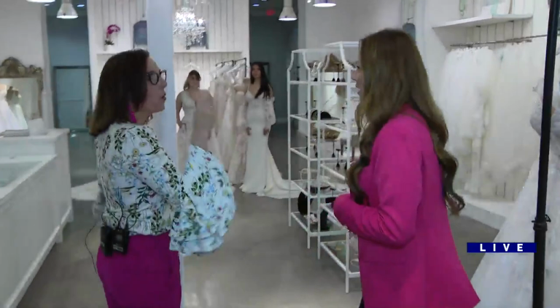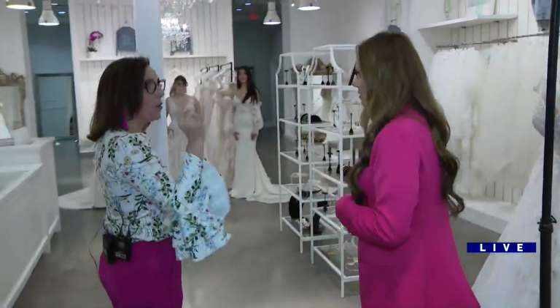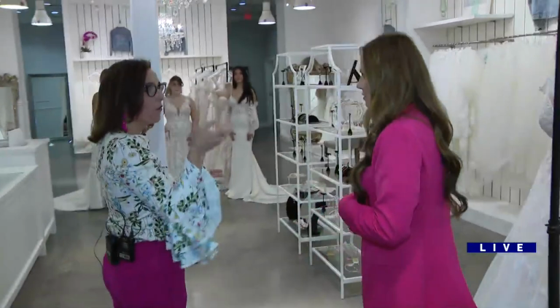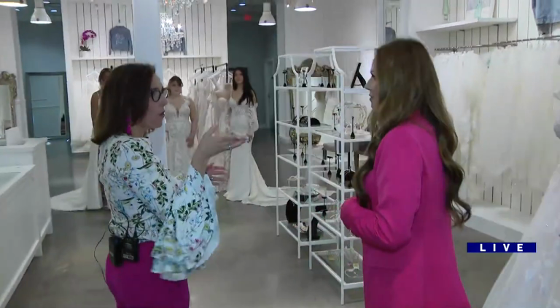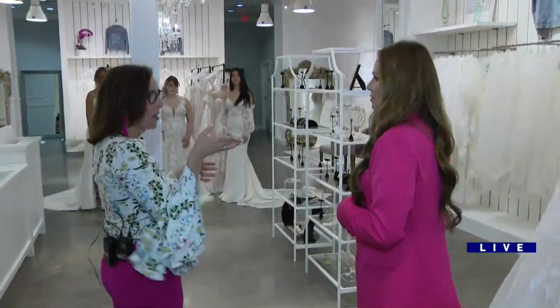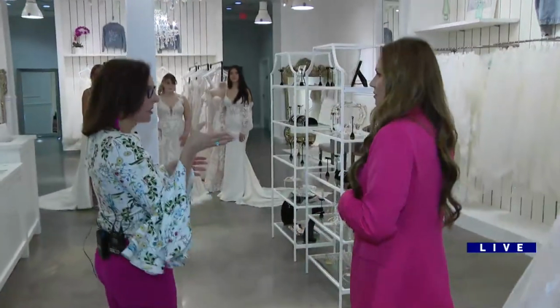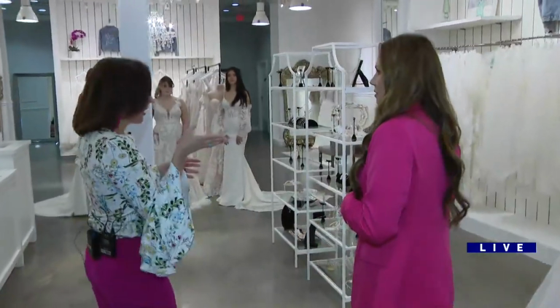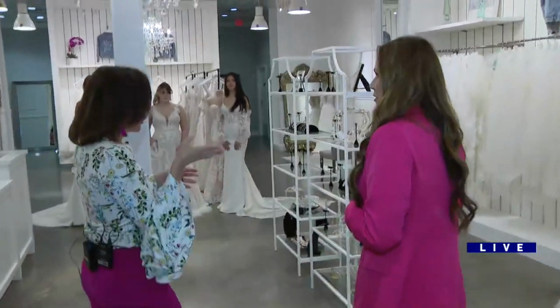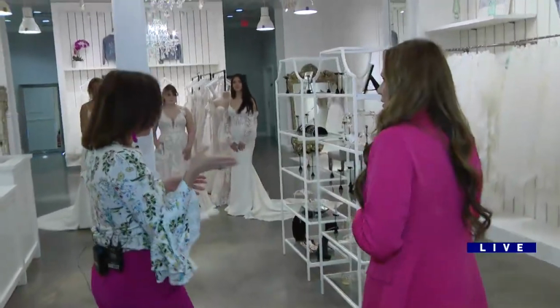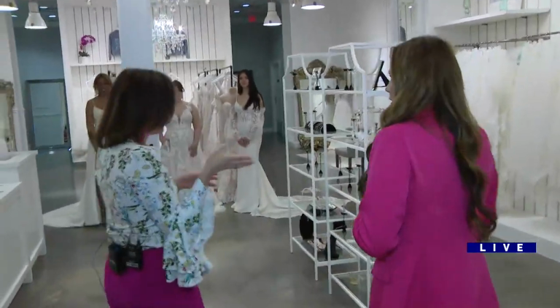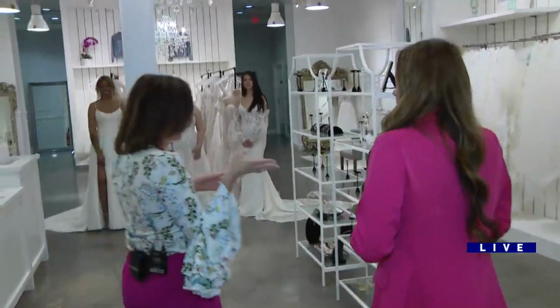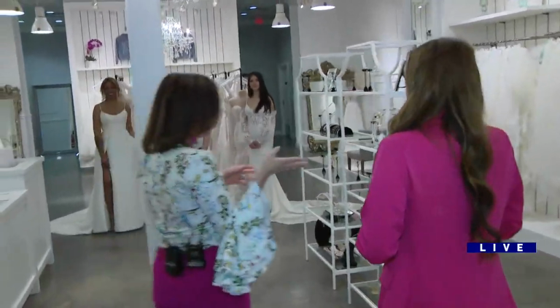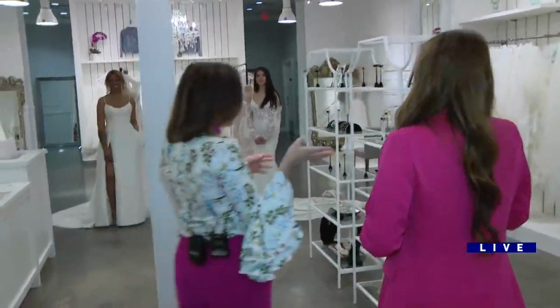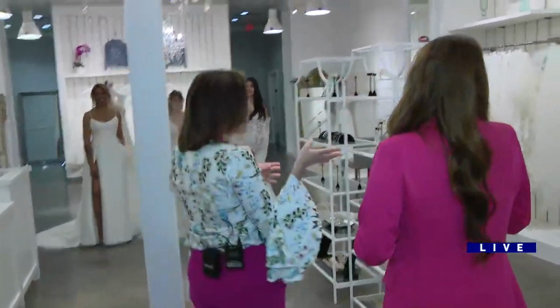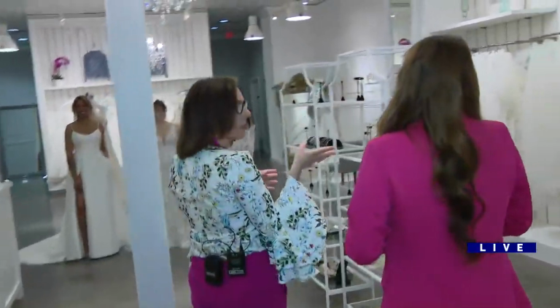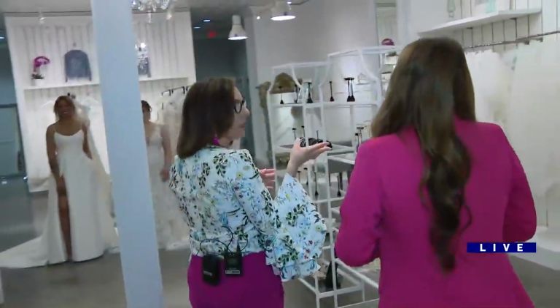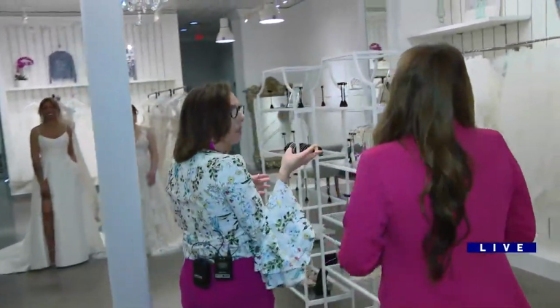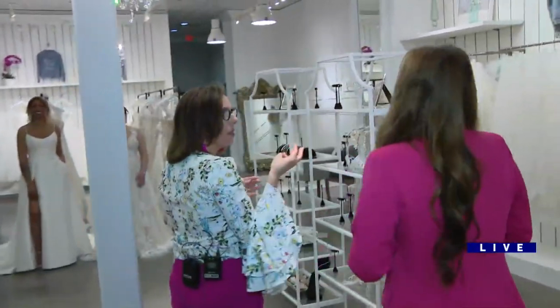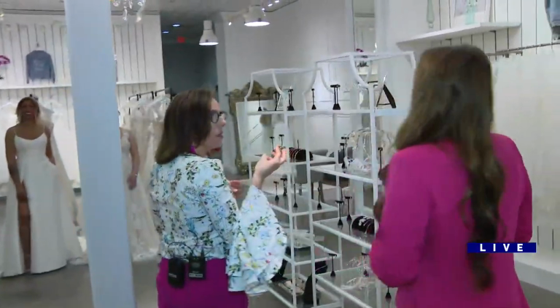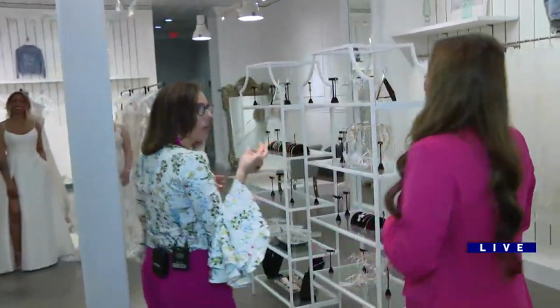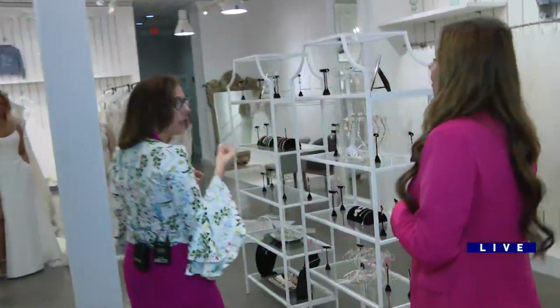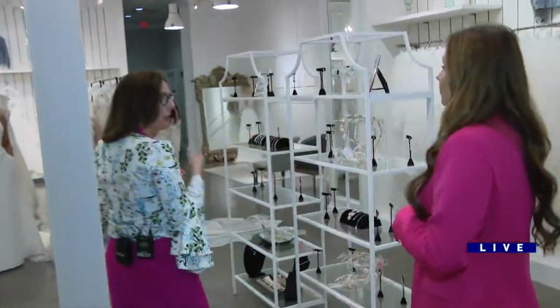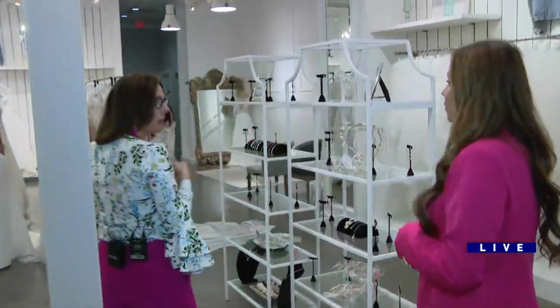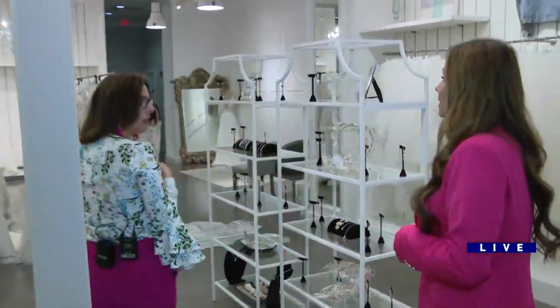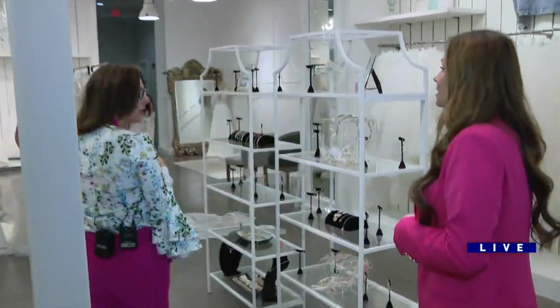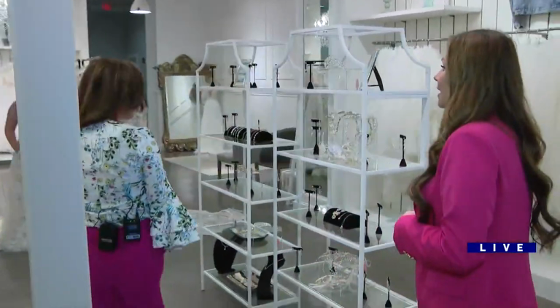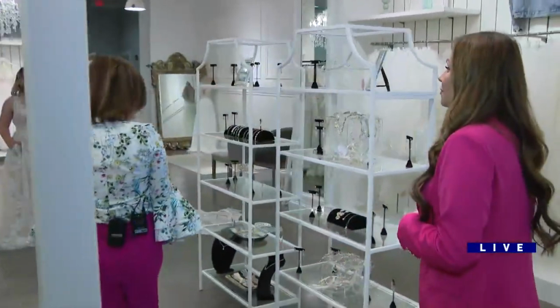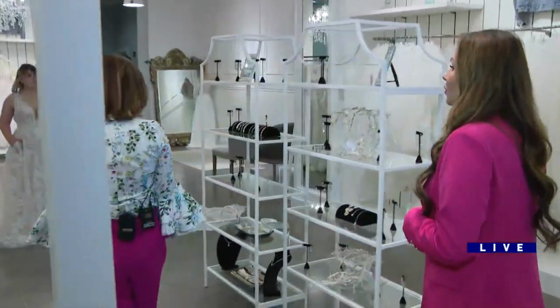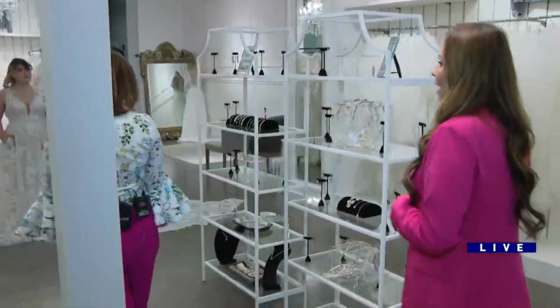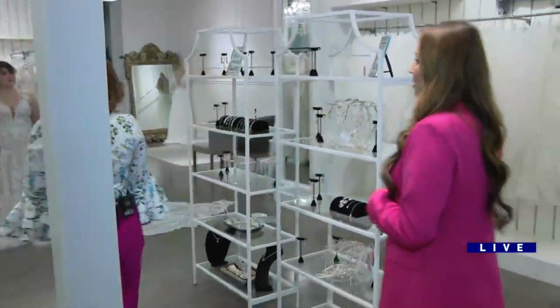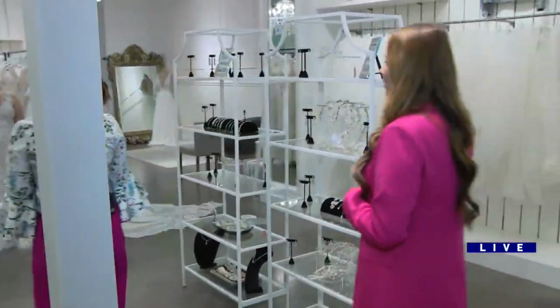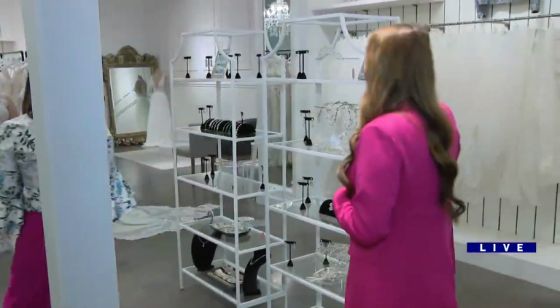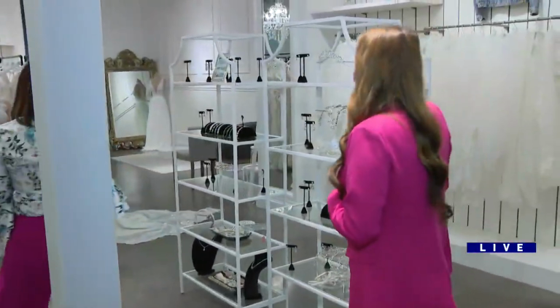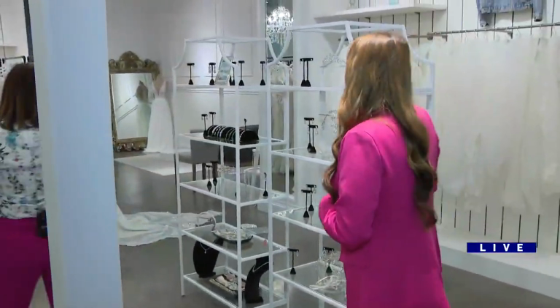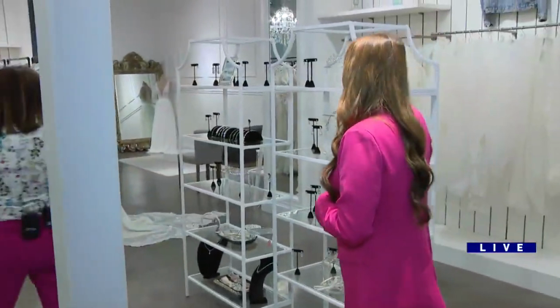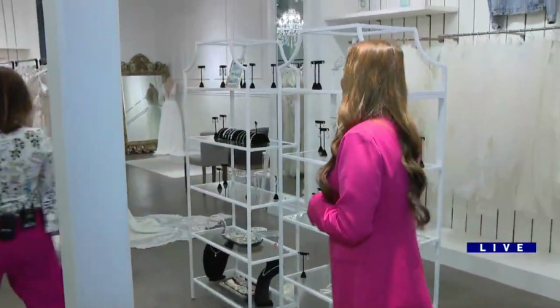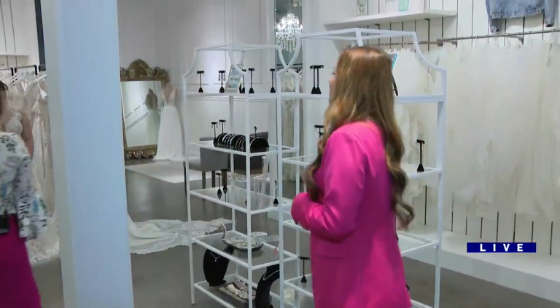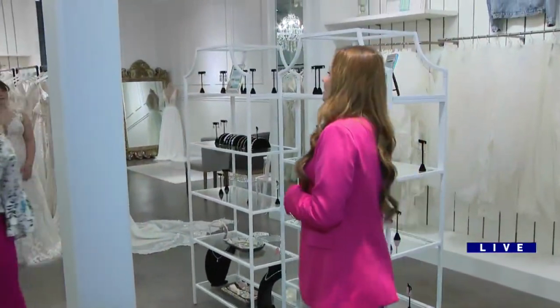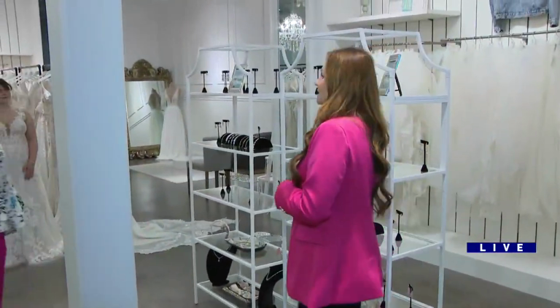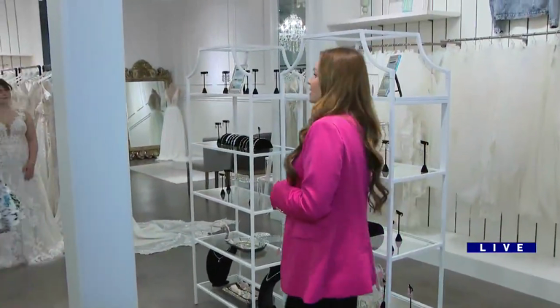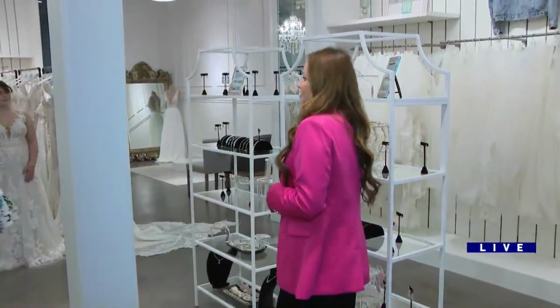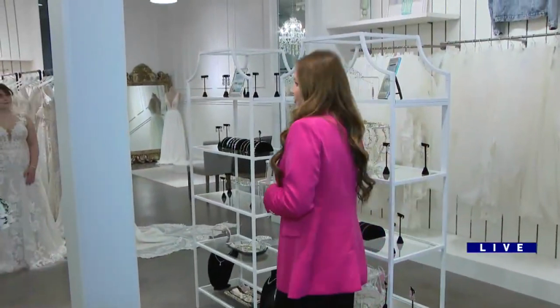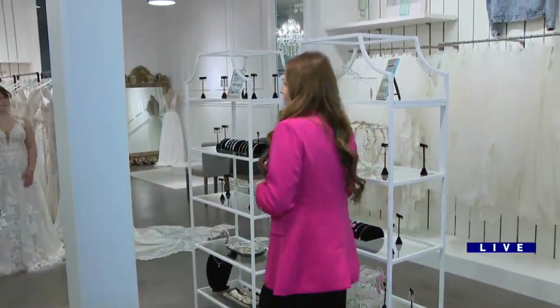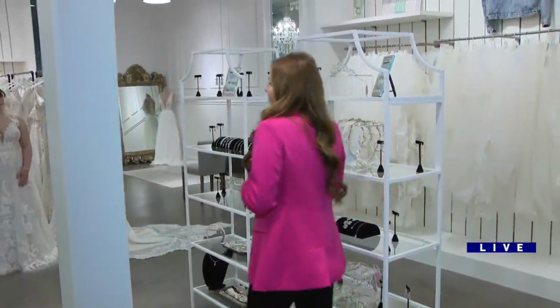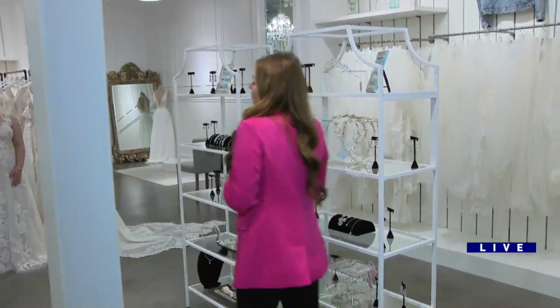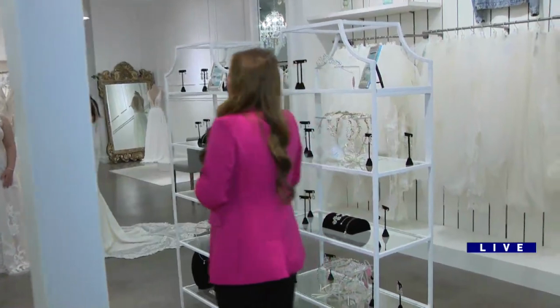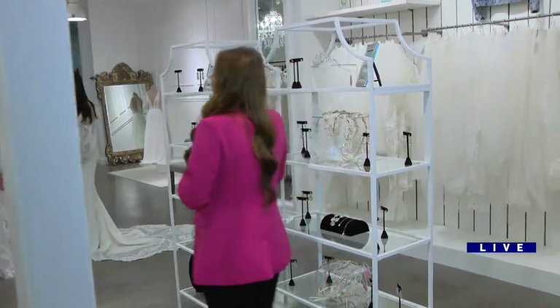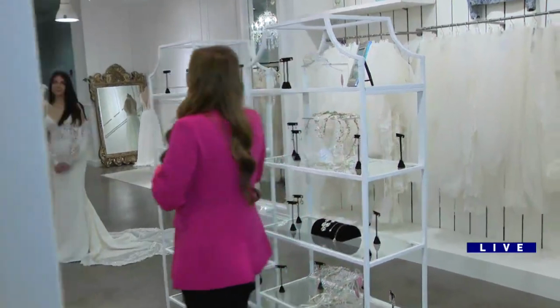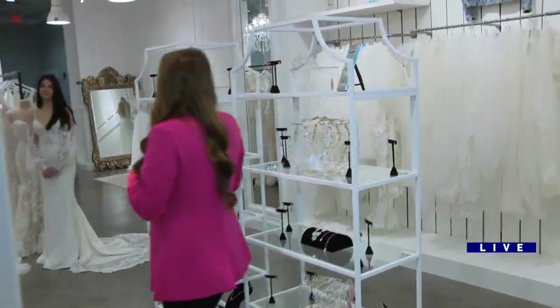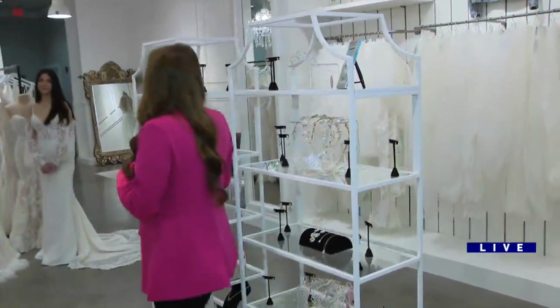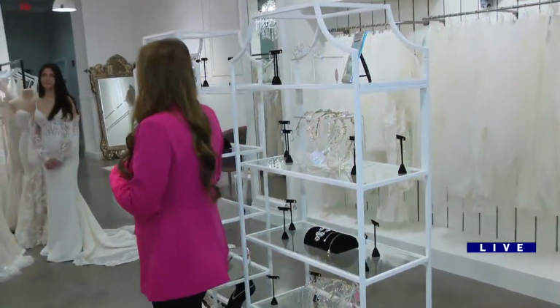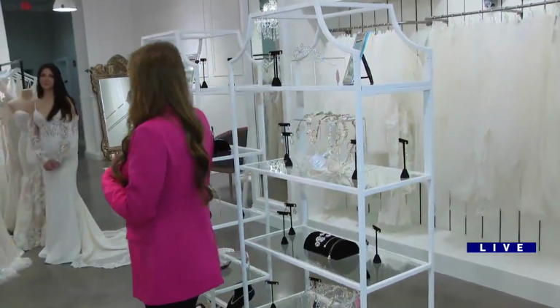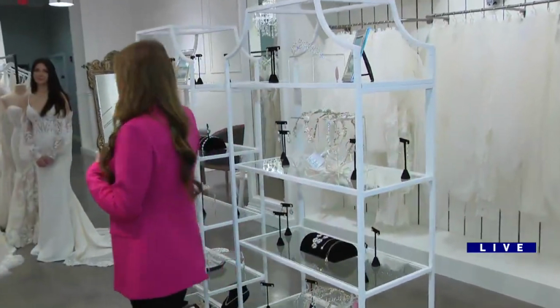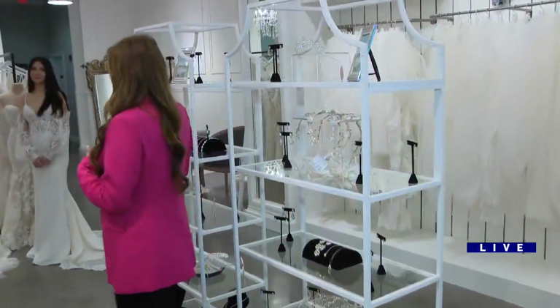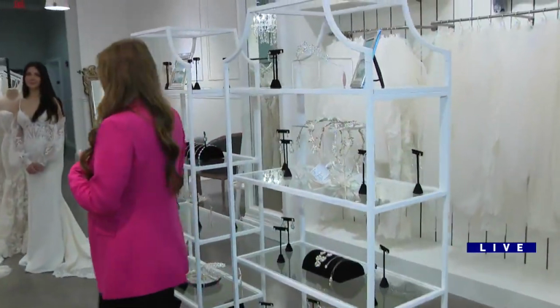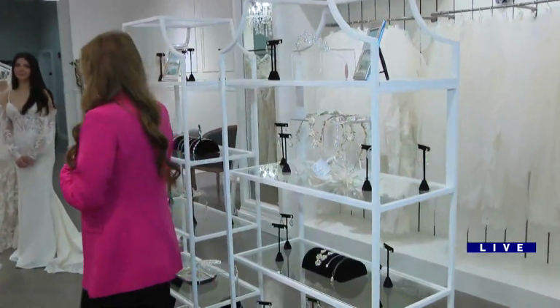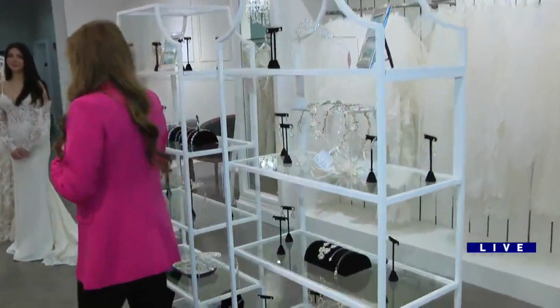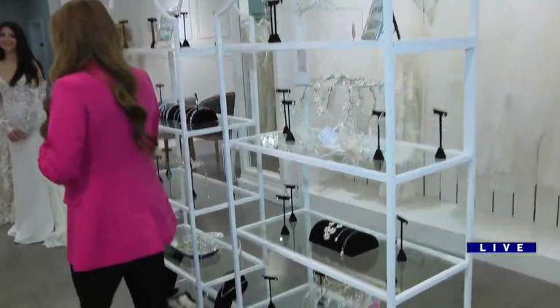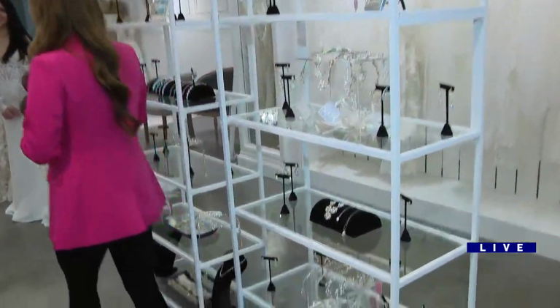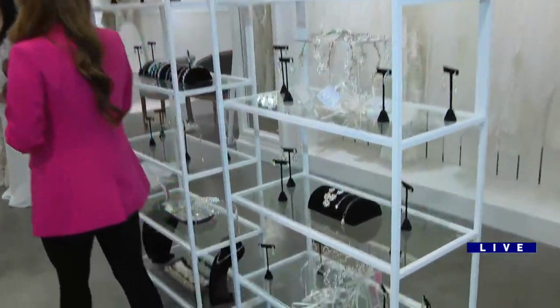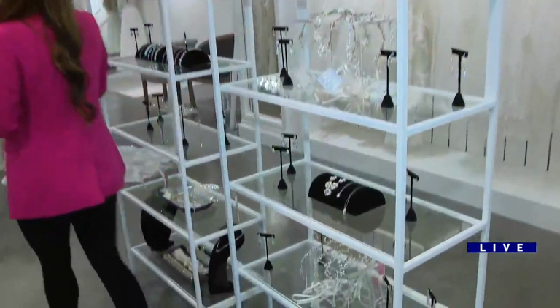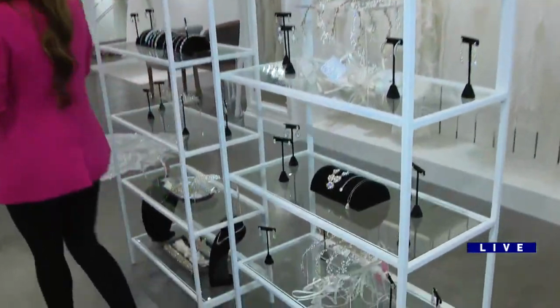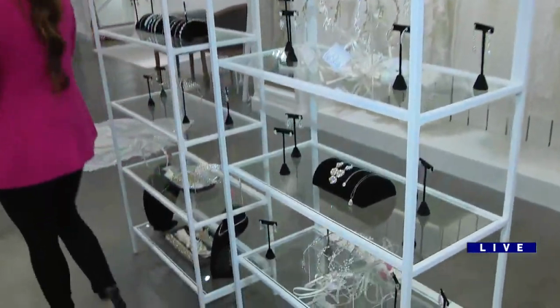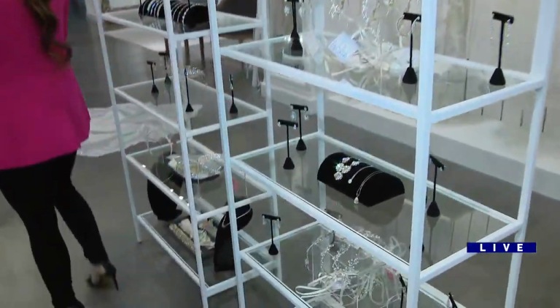What do you focus on here at Genevieve's? We are focused on bridal gowns as well as accessories — we are all about the bride.